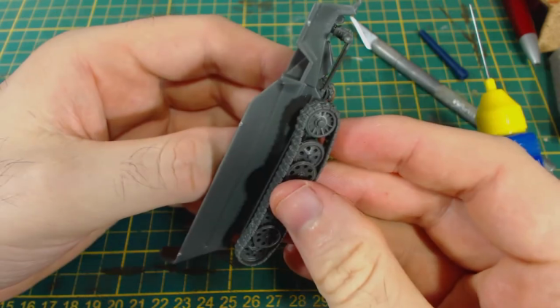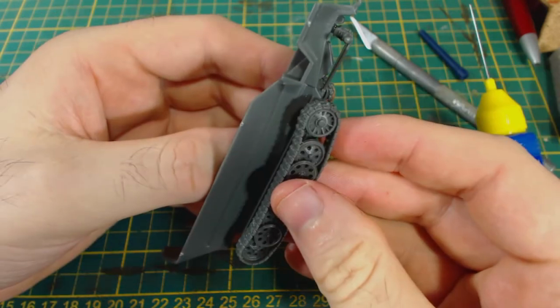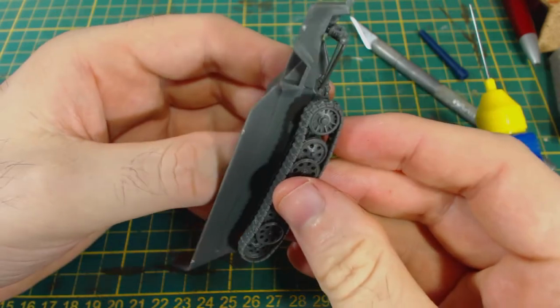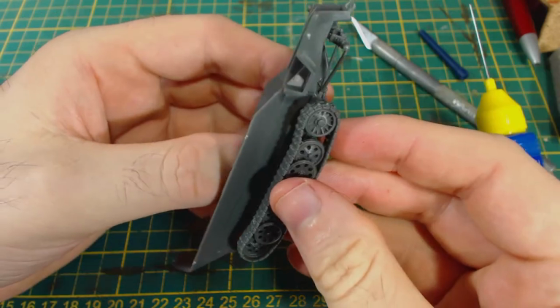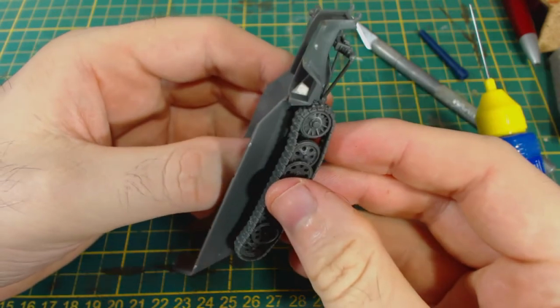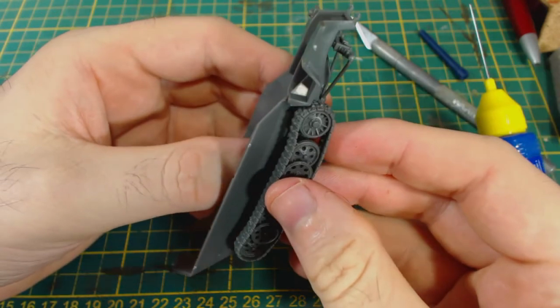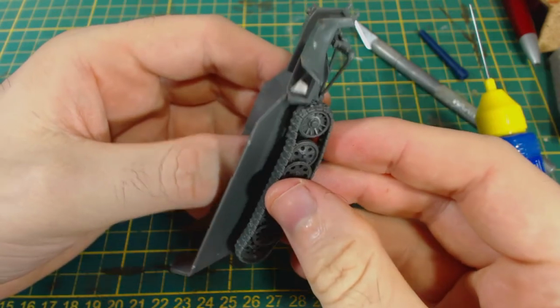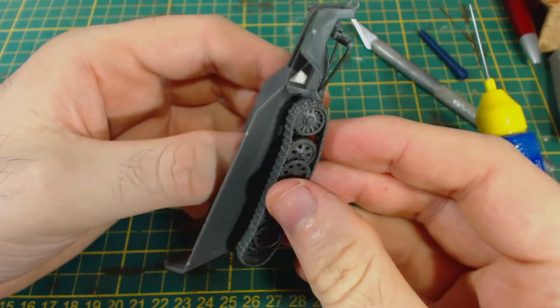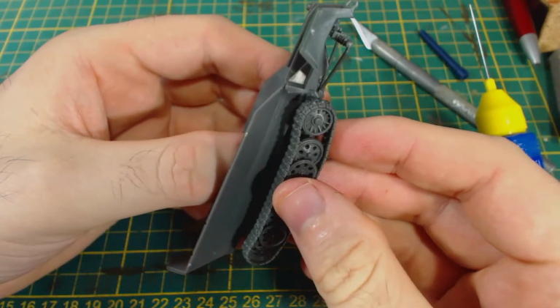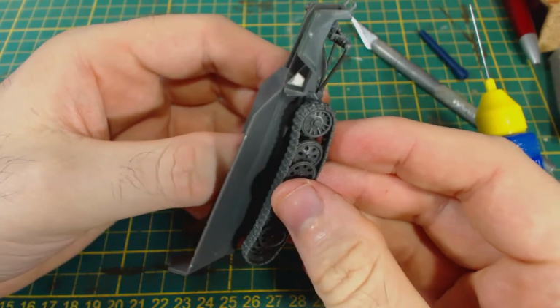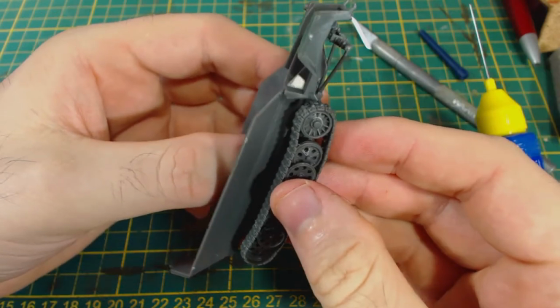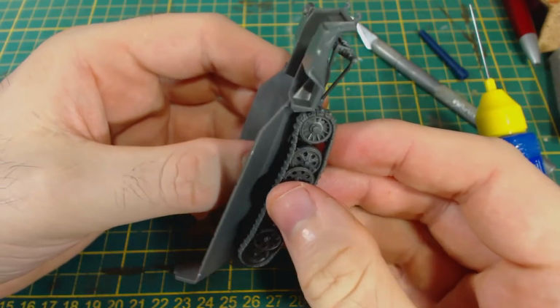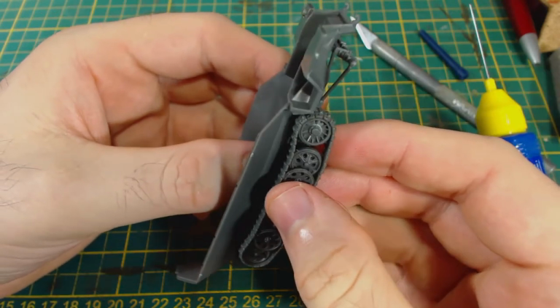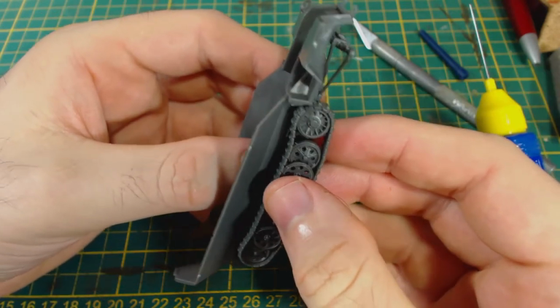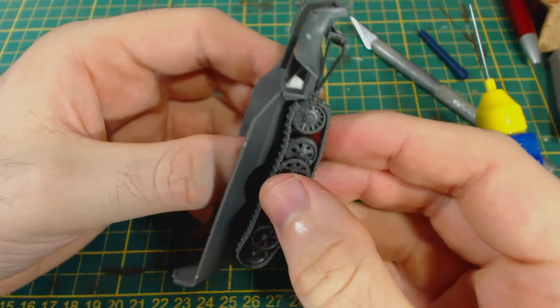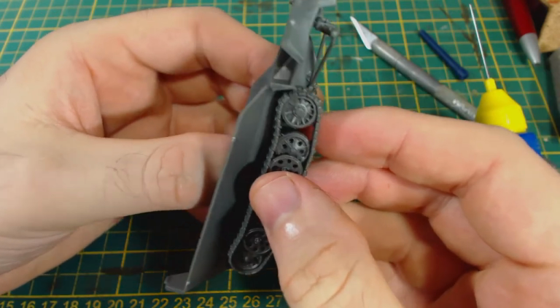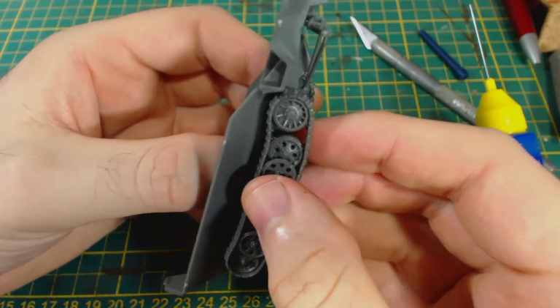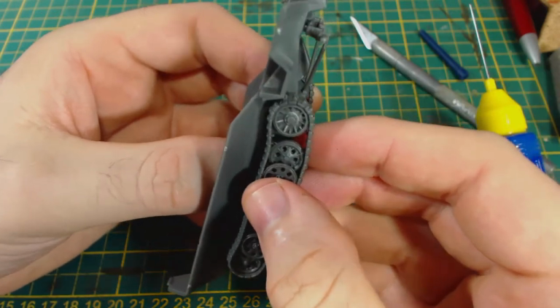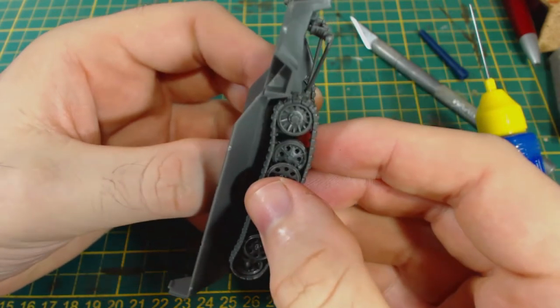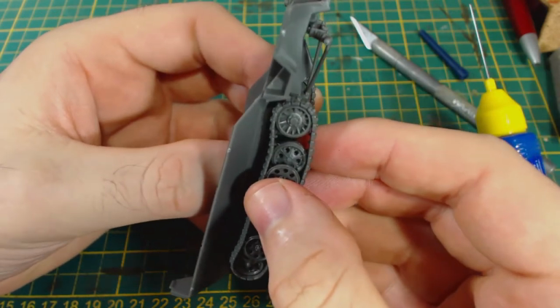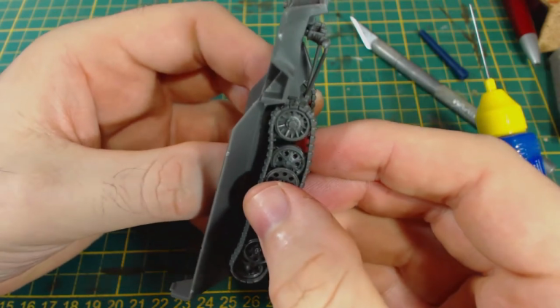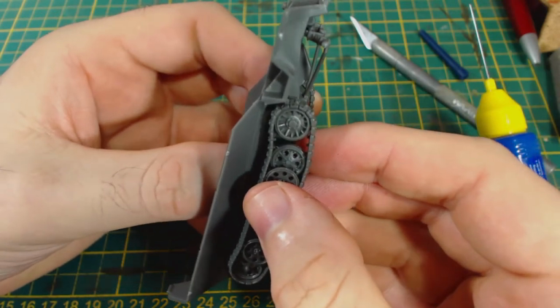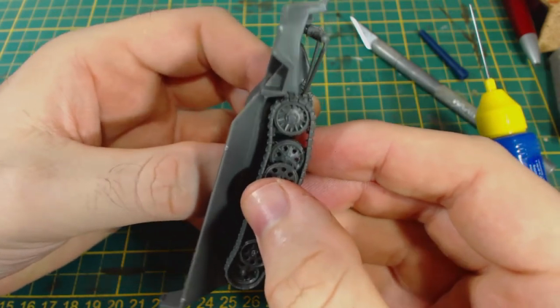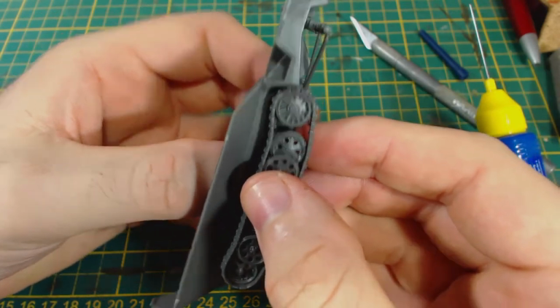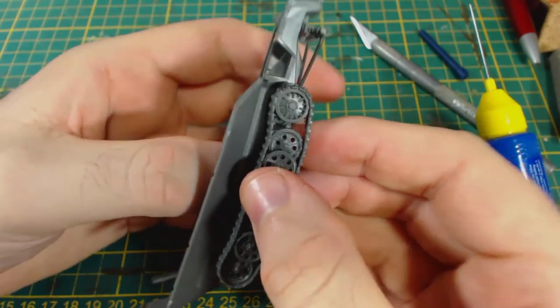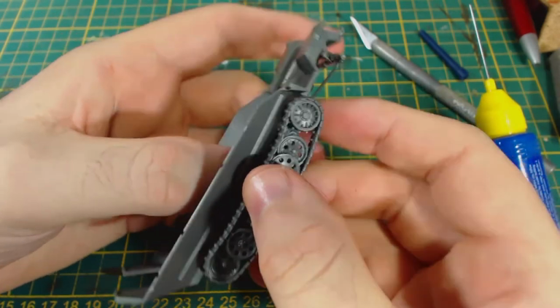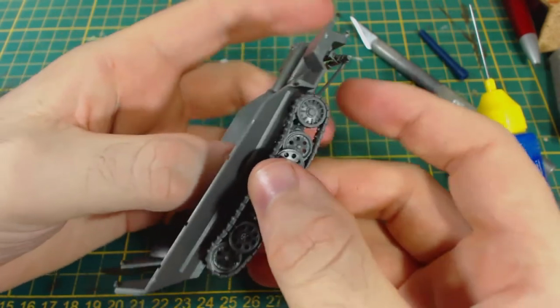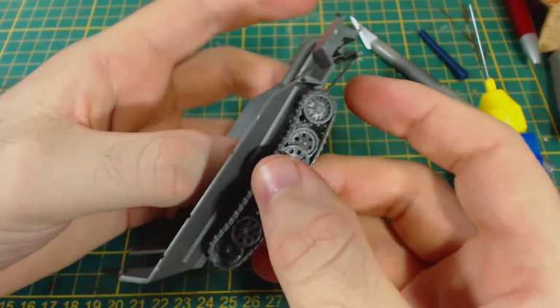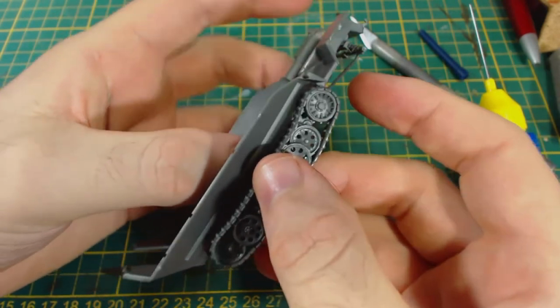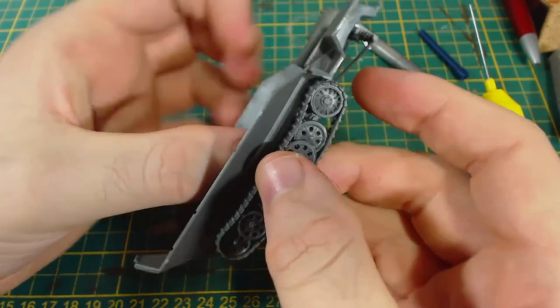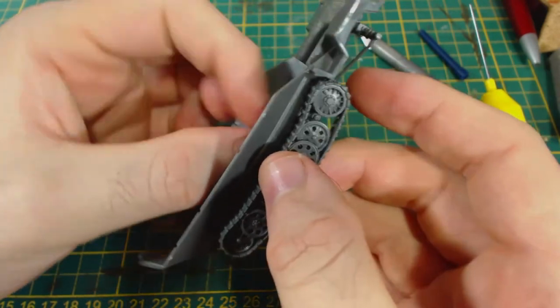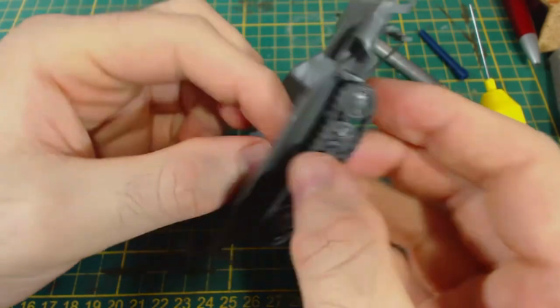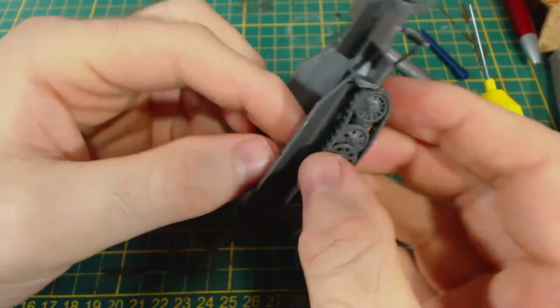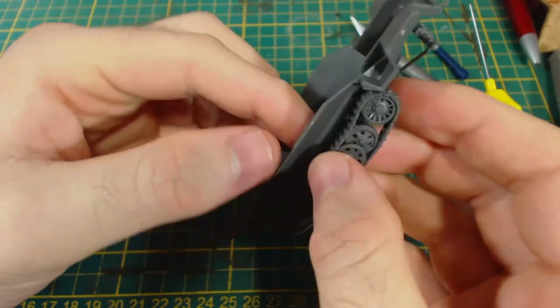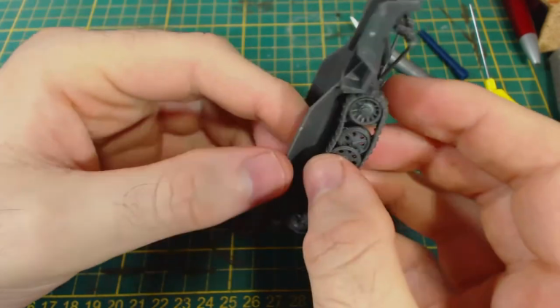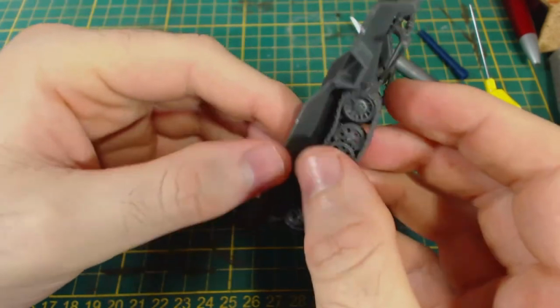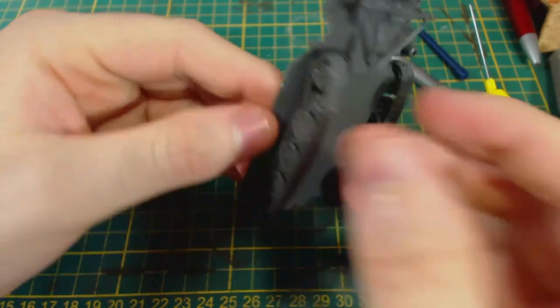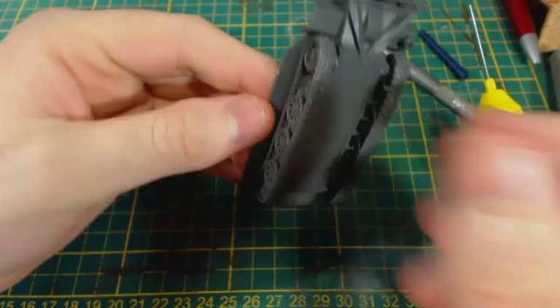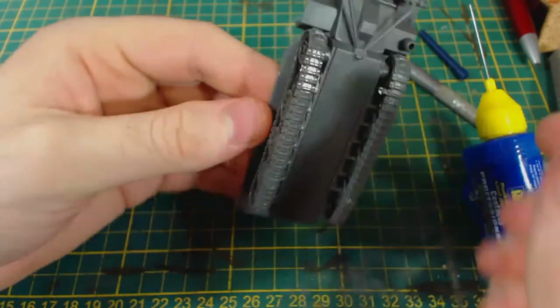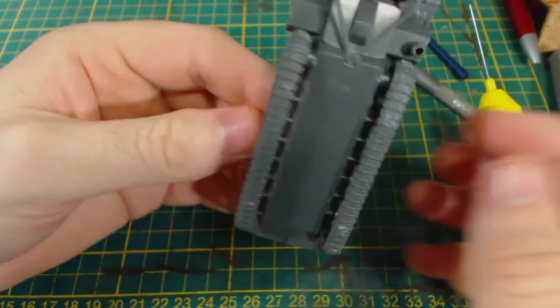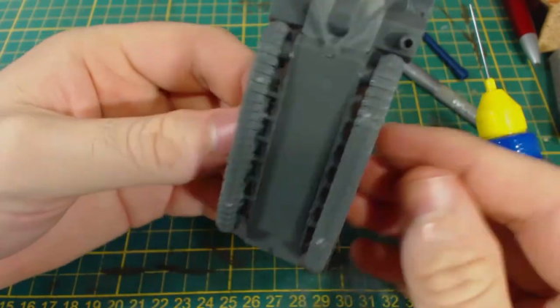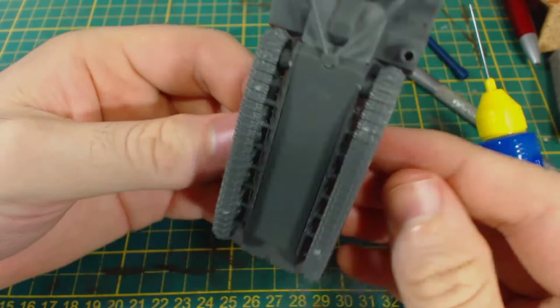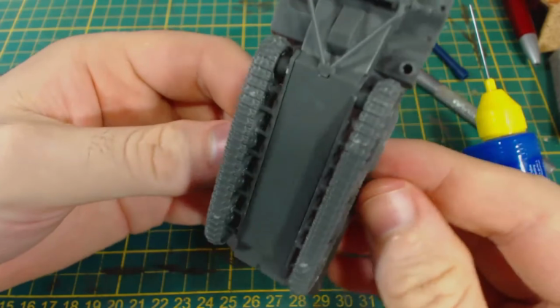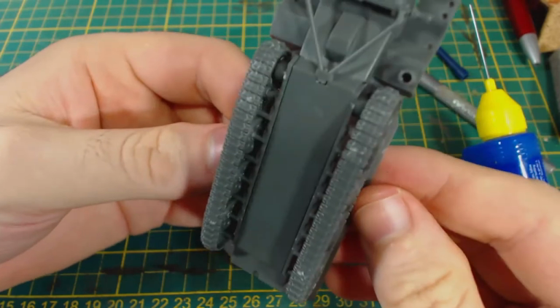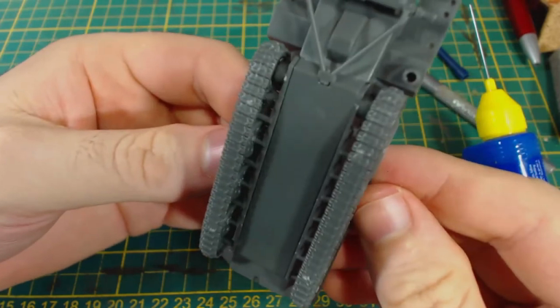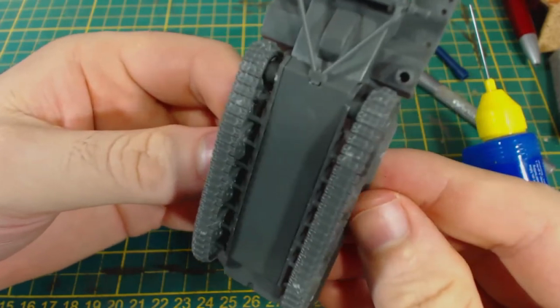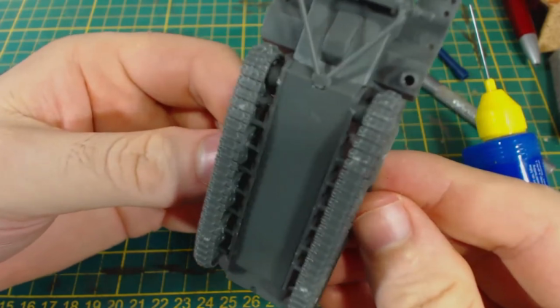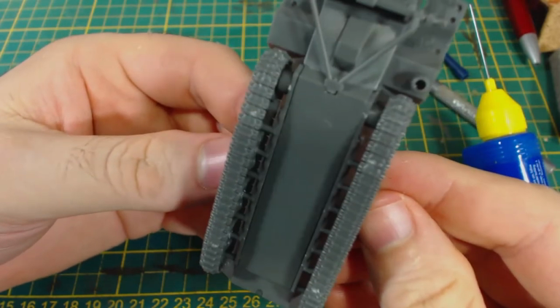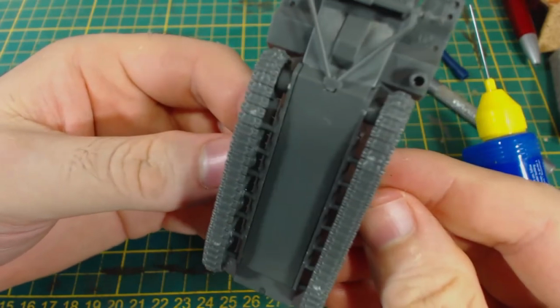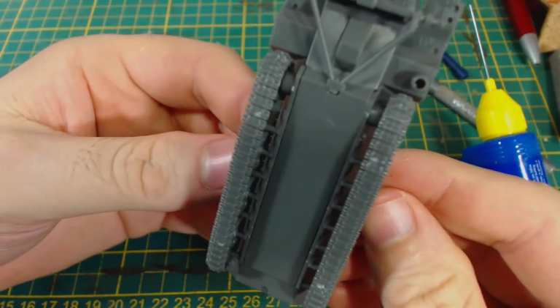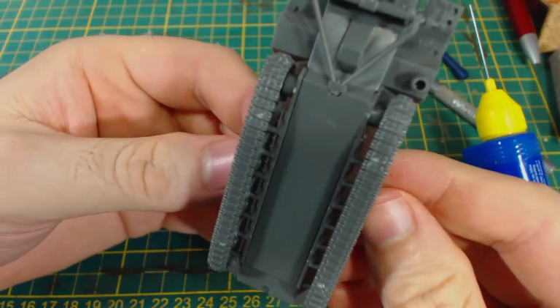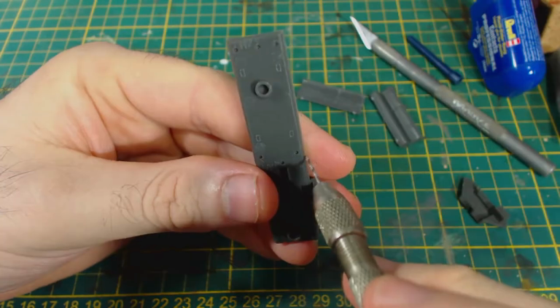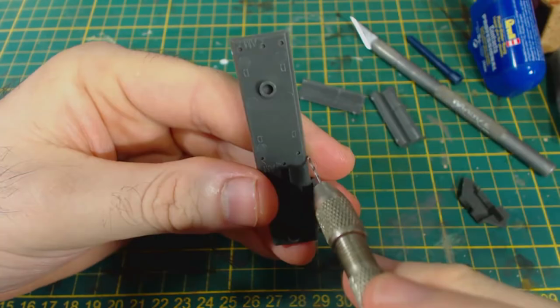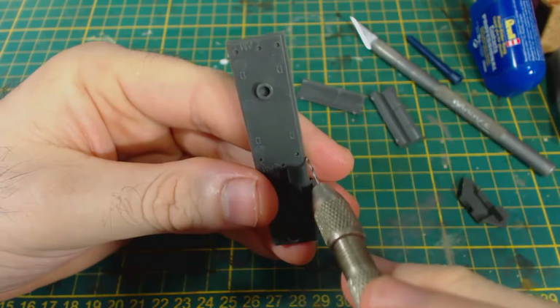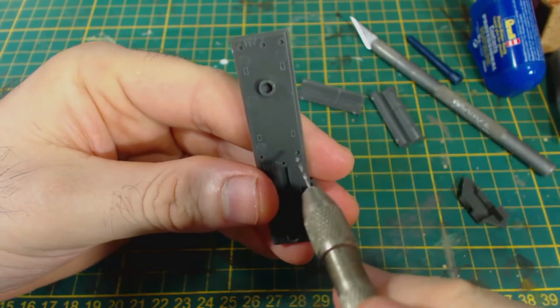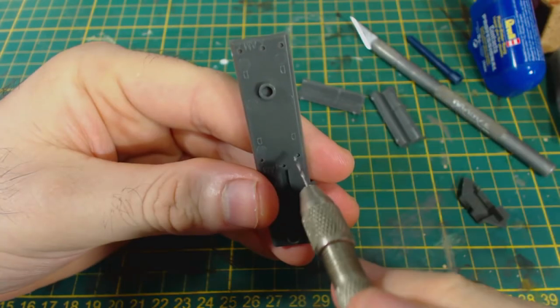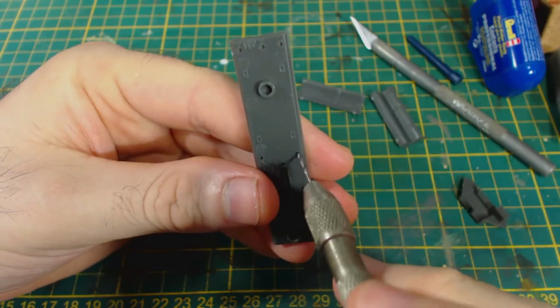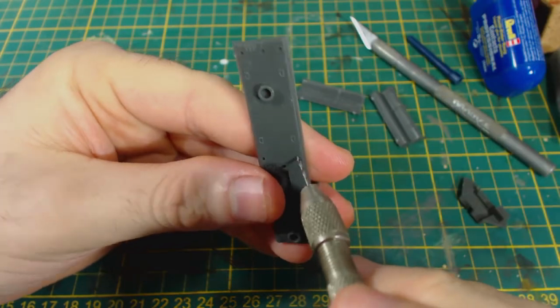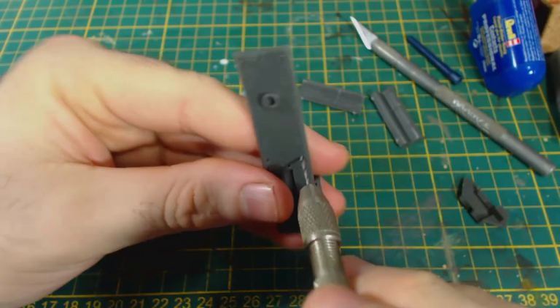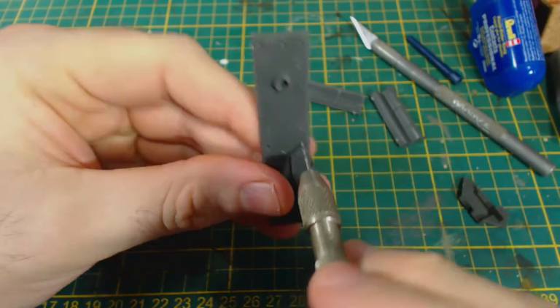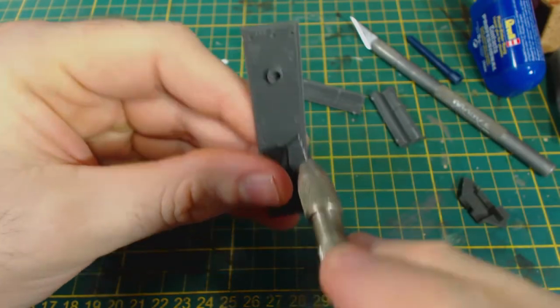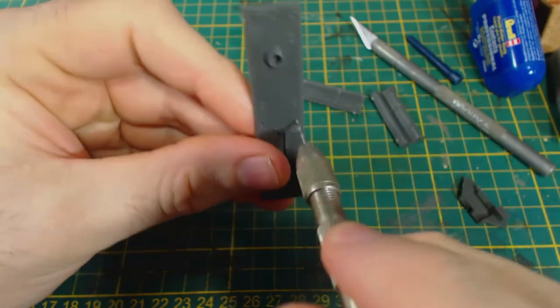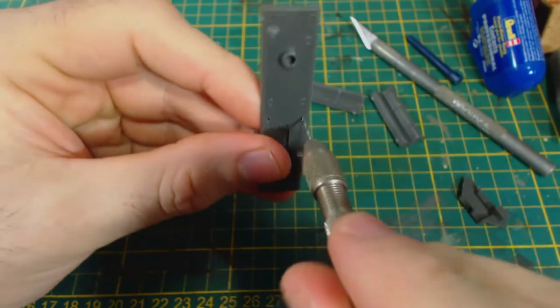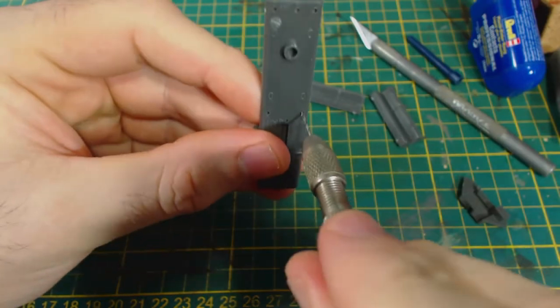The track sets can then be glued to the hull — they fit excellently. Now to add the floor.